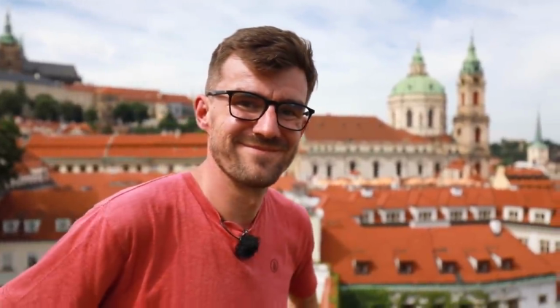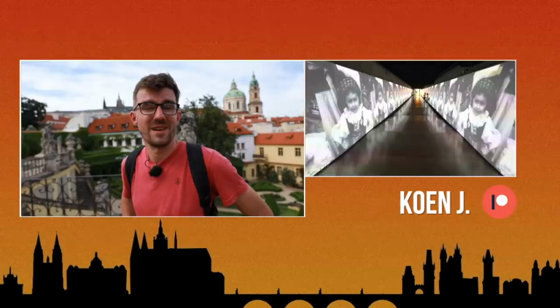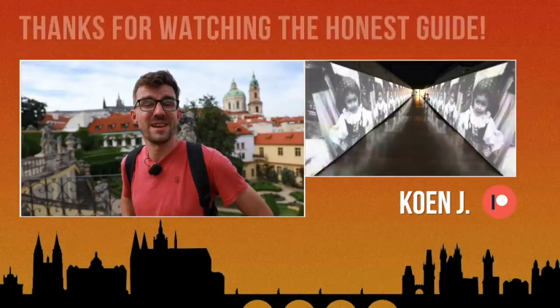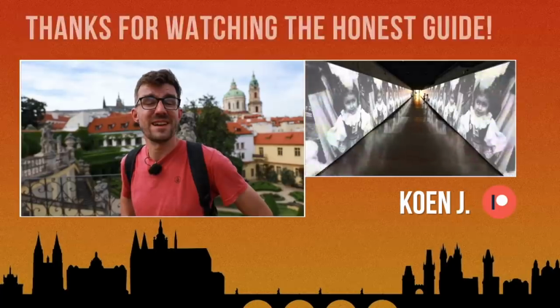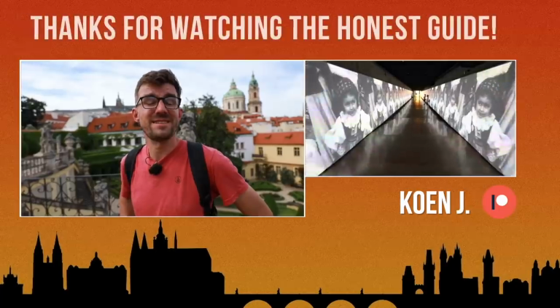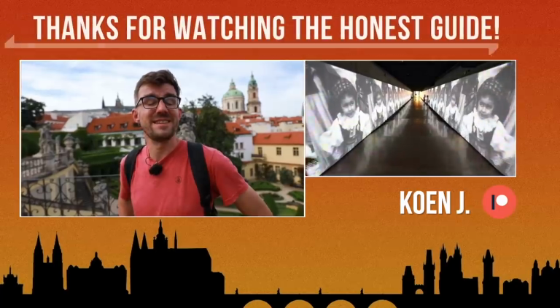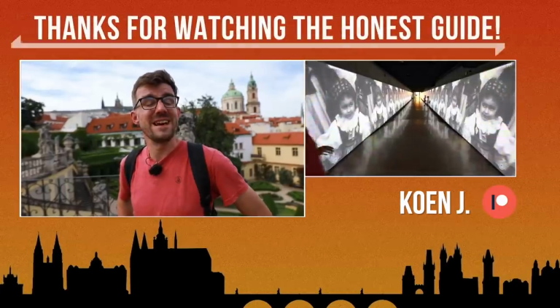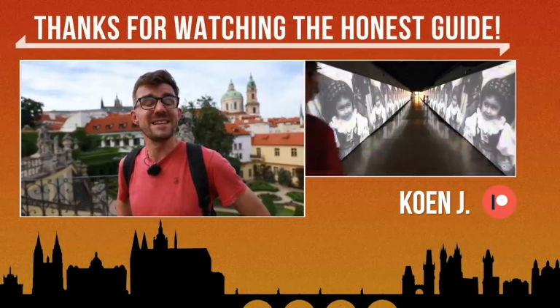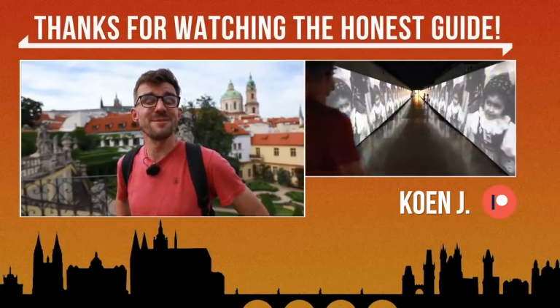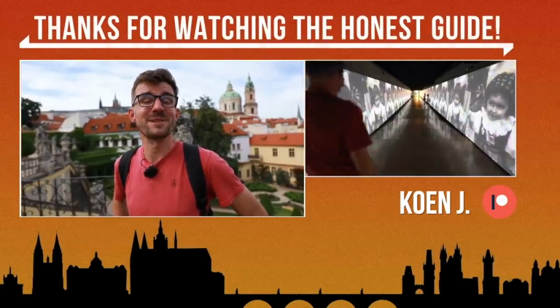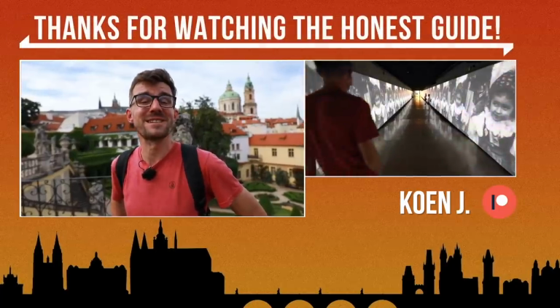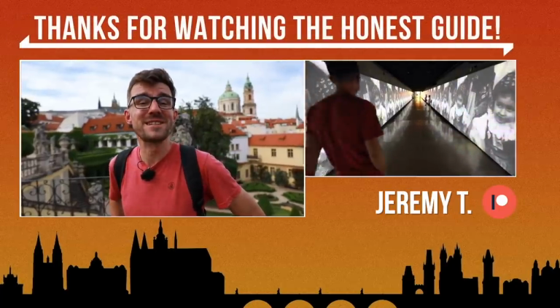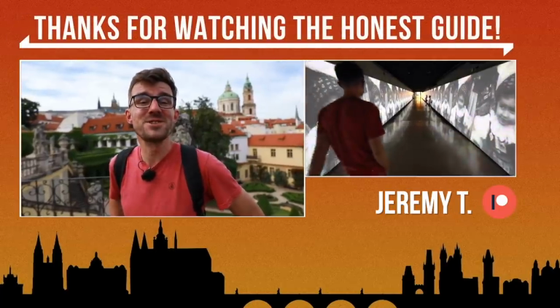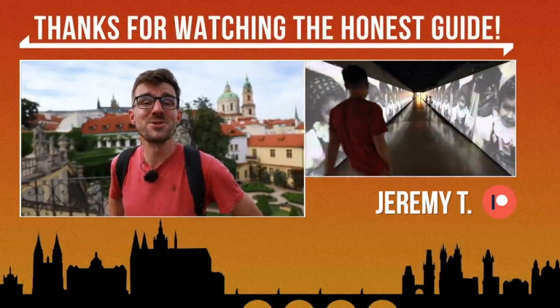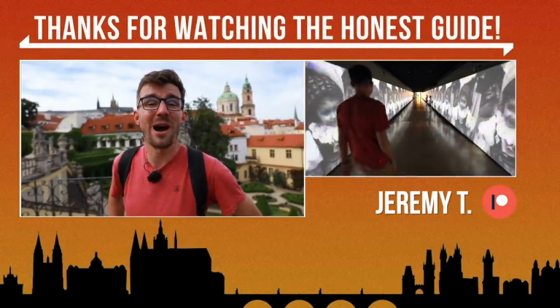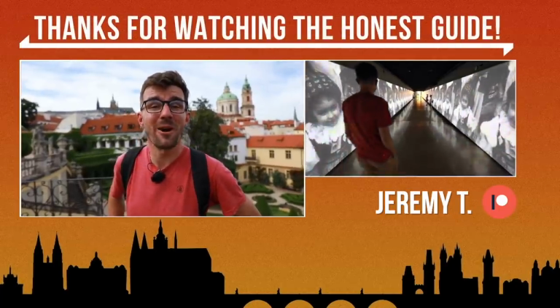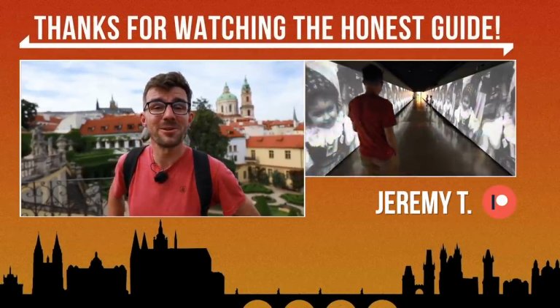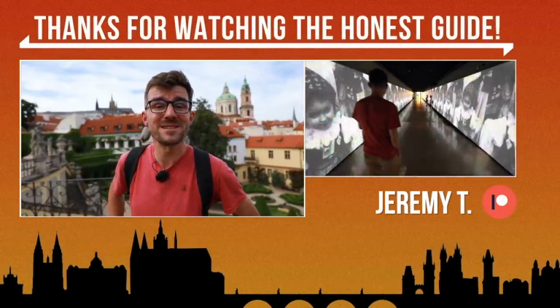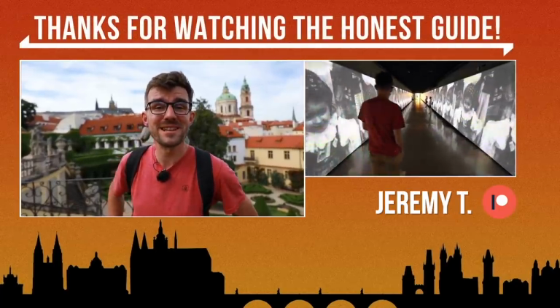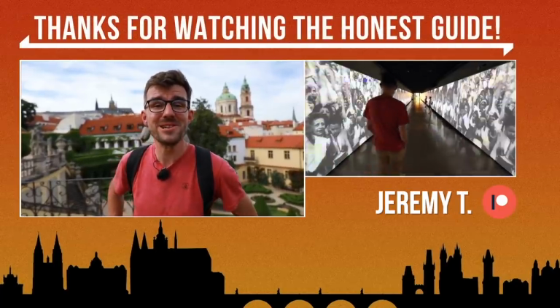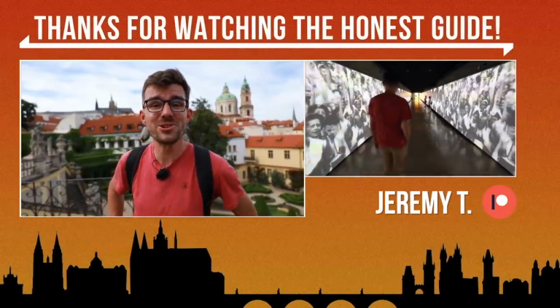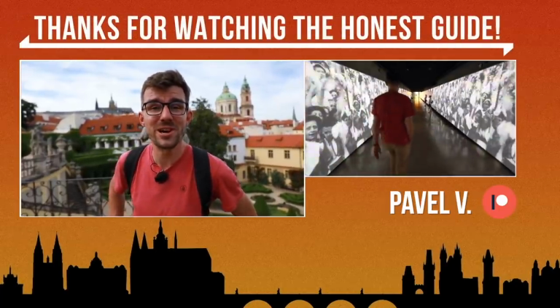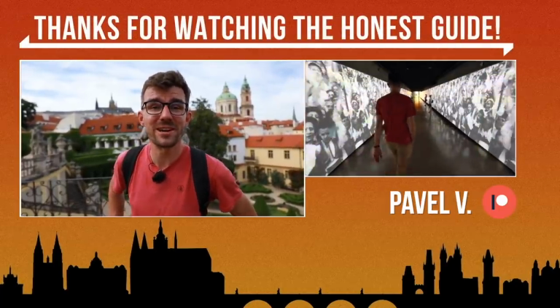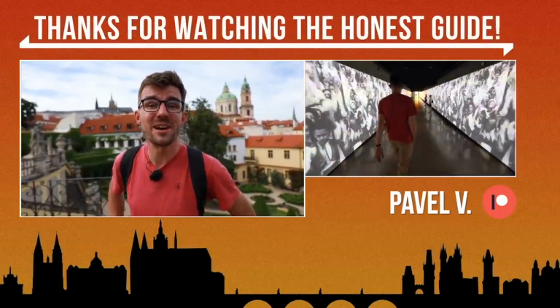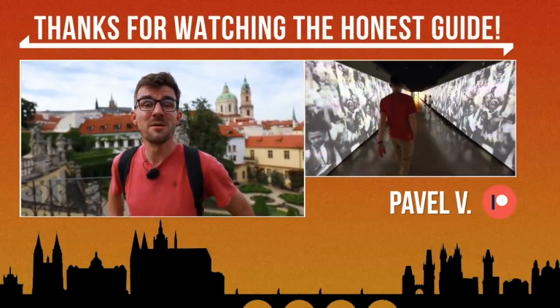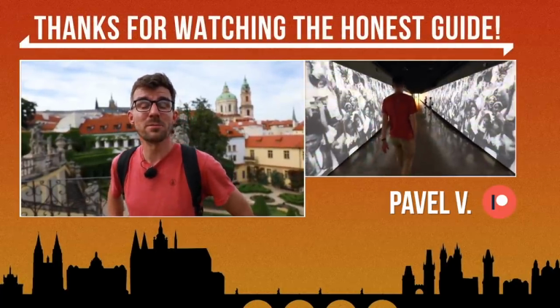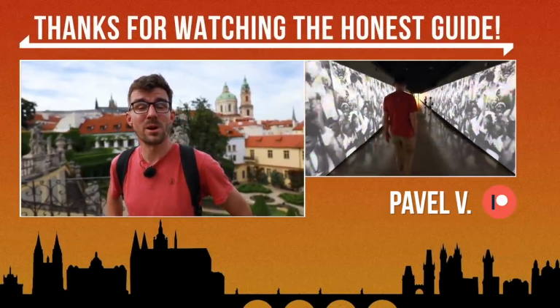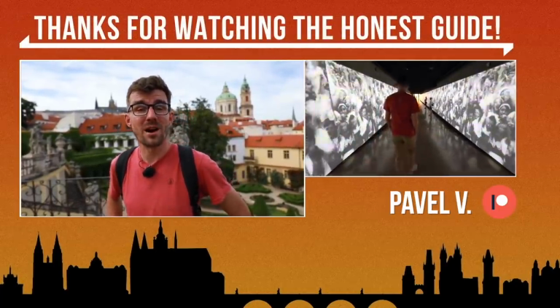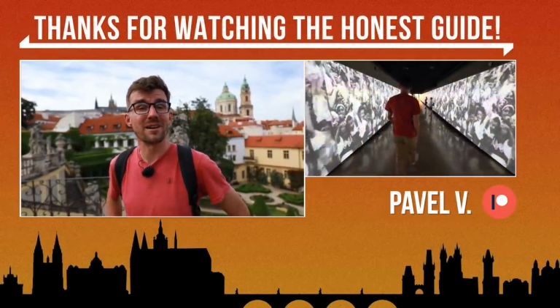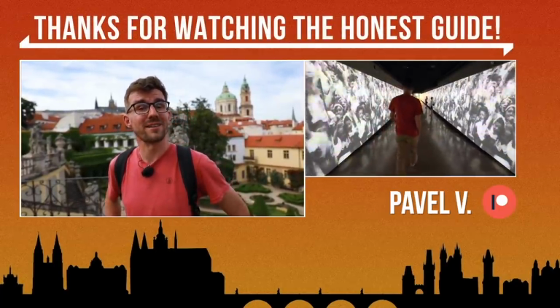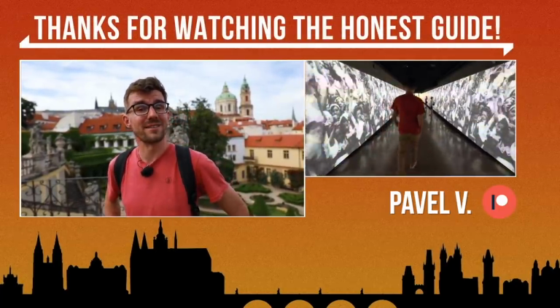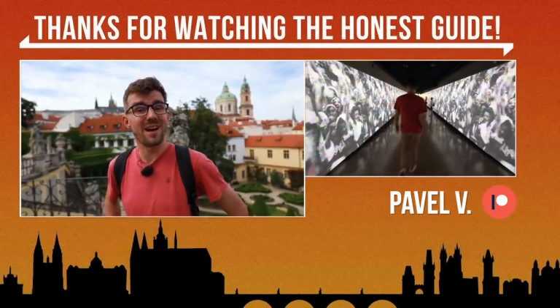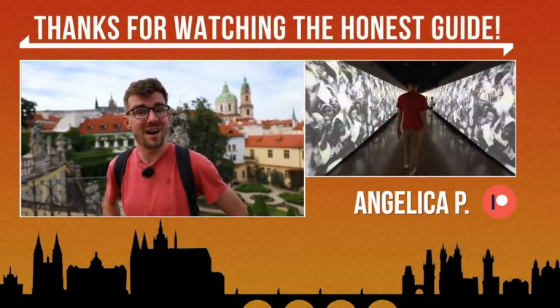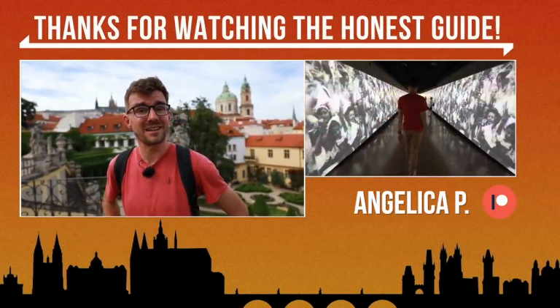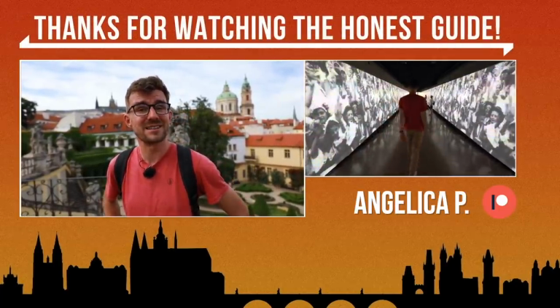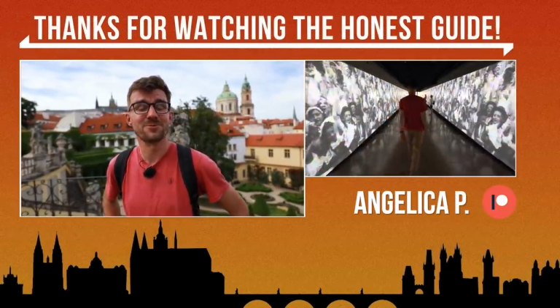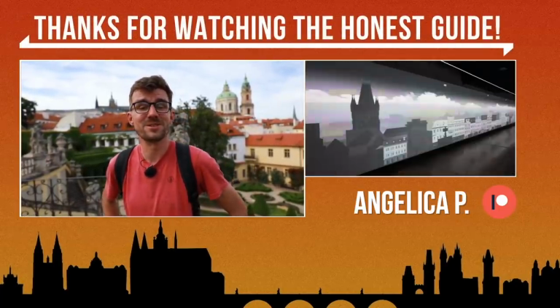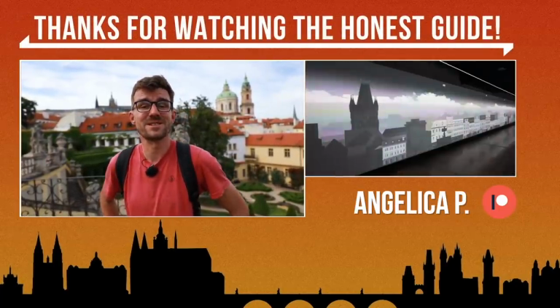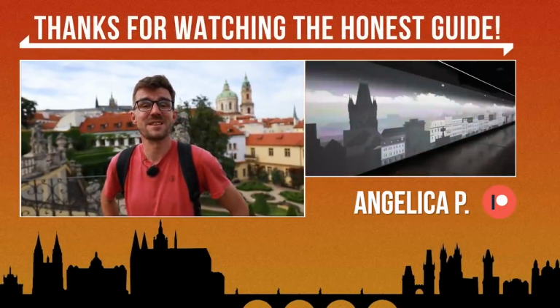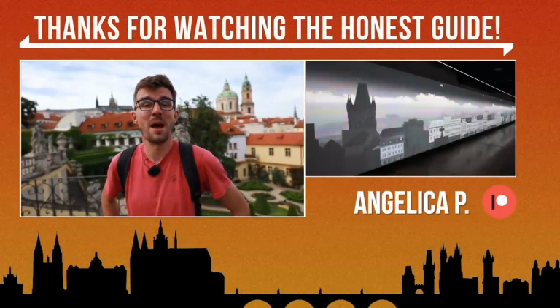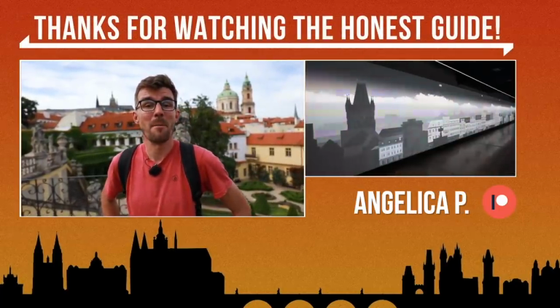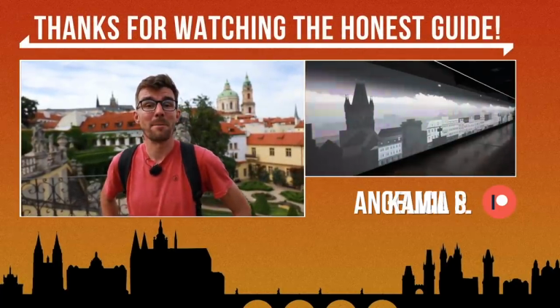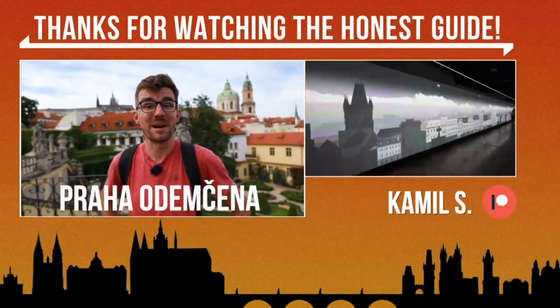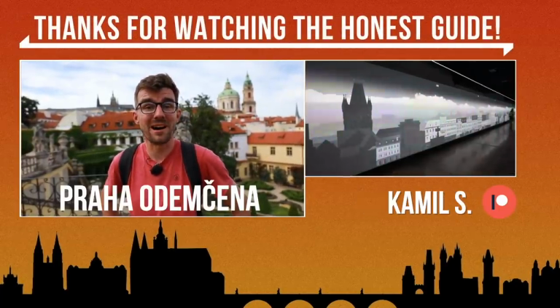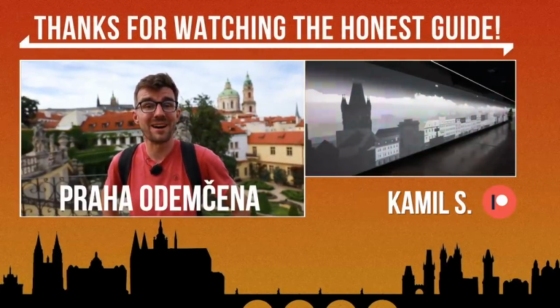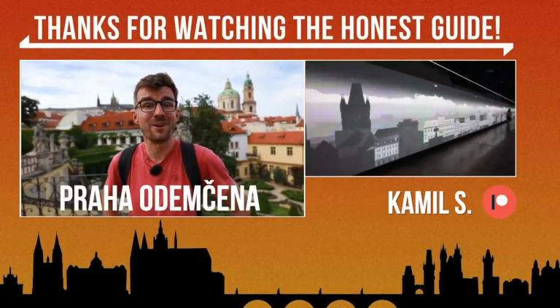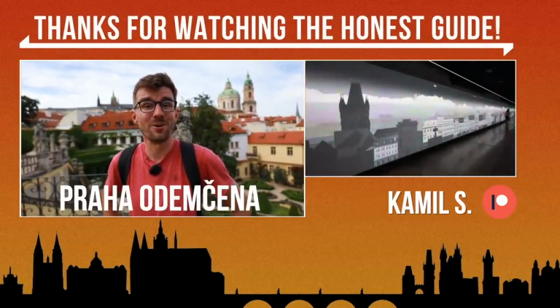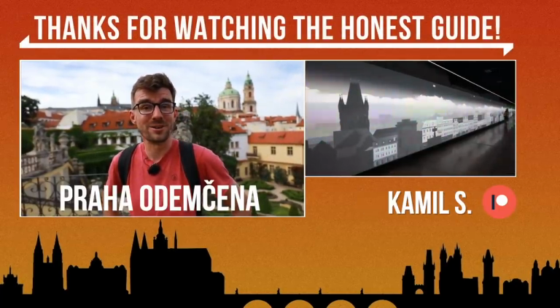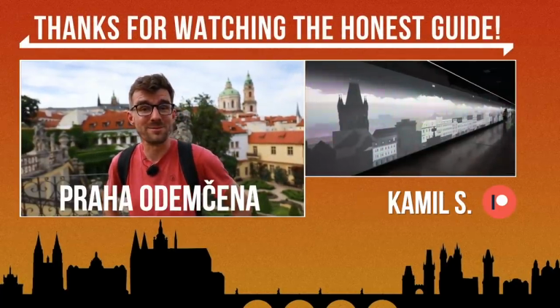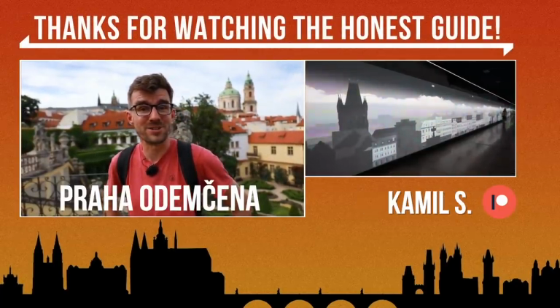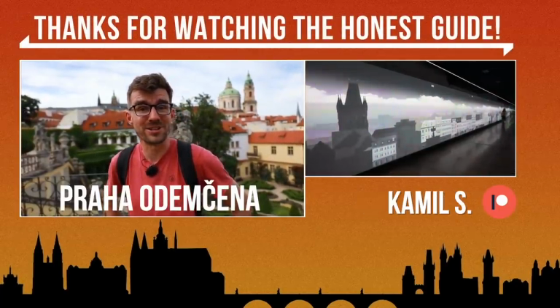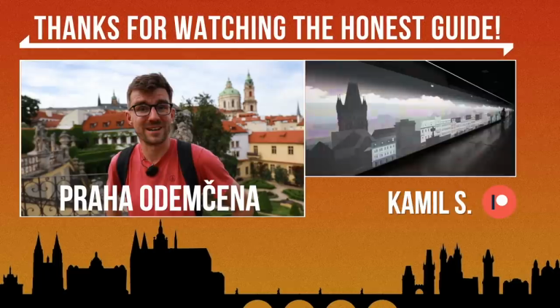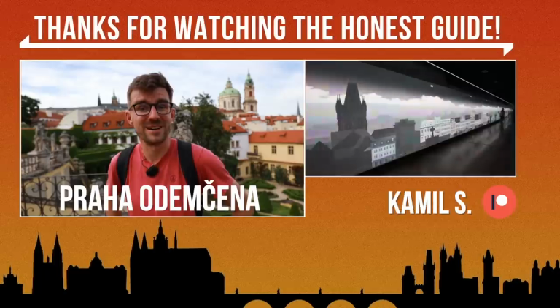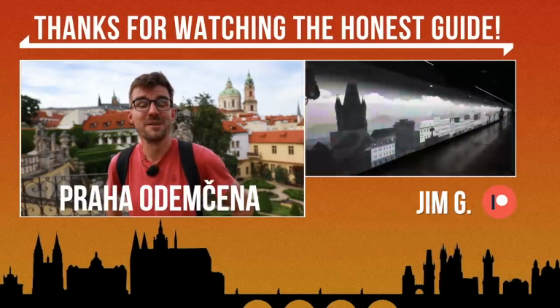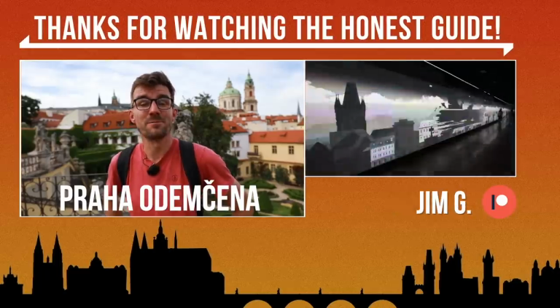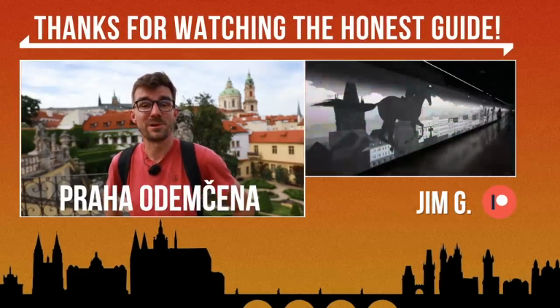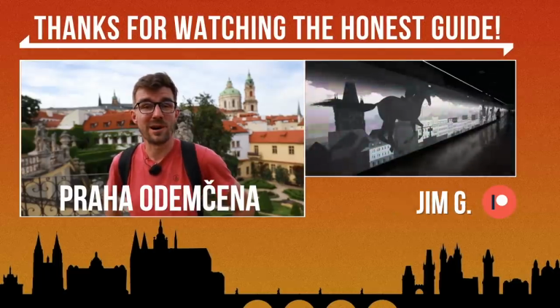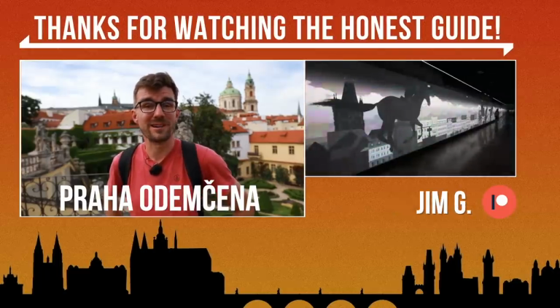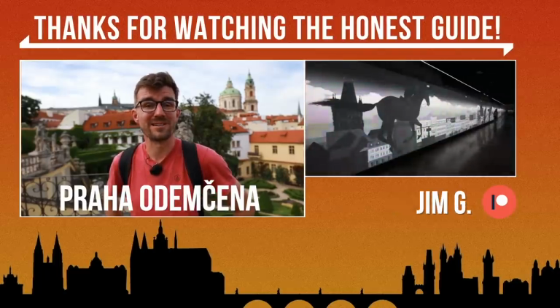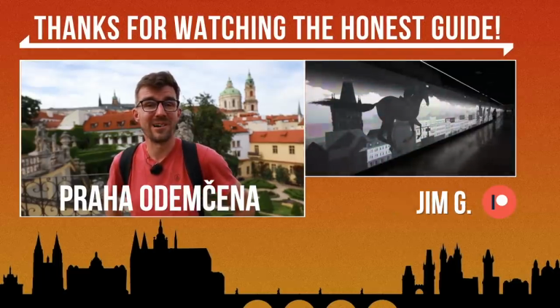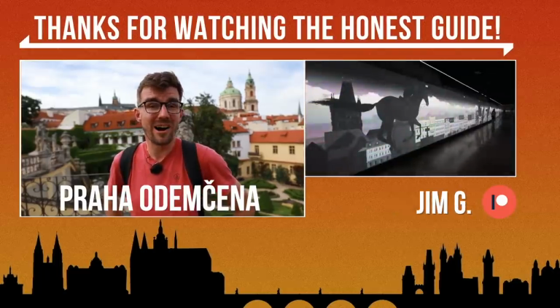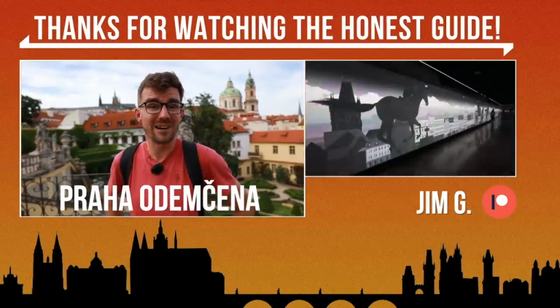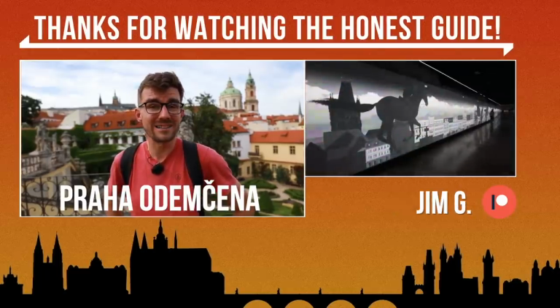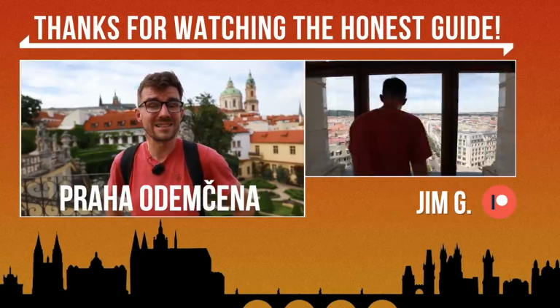At the end, I'm going to teach you how to say 'Prague Unlocked' in Czech: Praha Odemčena. Prague Unlocked — Praha Odemčena.